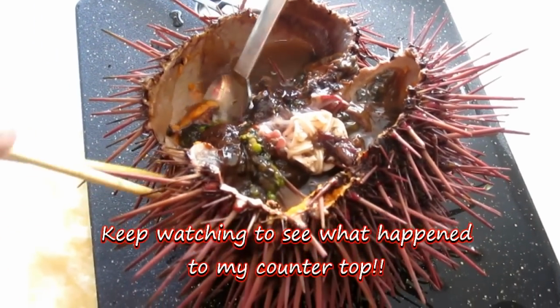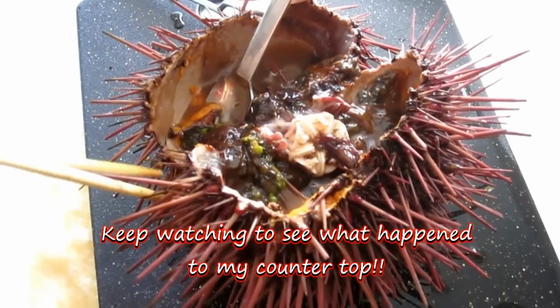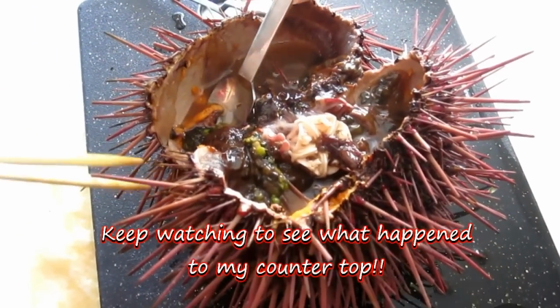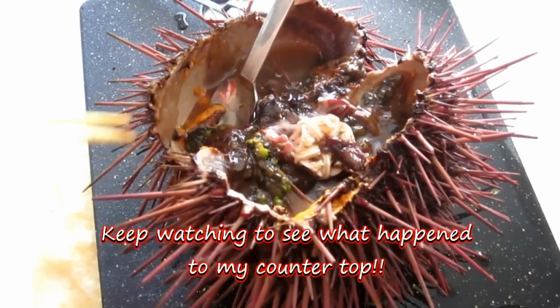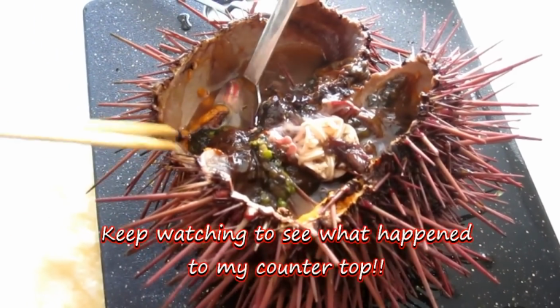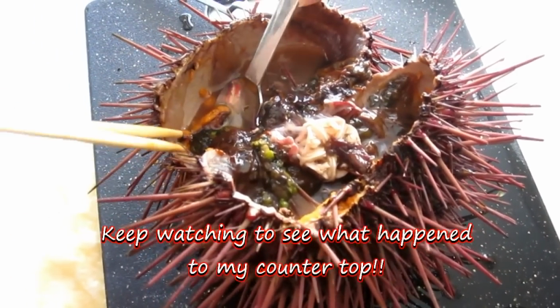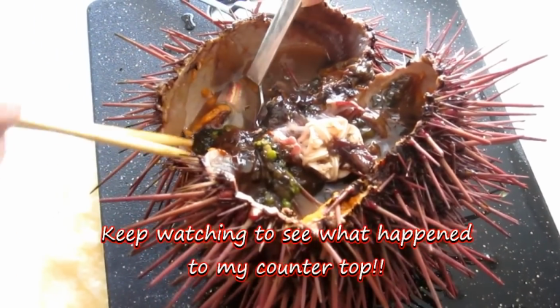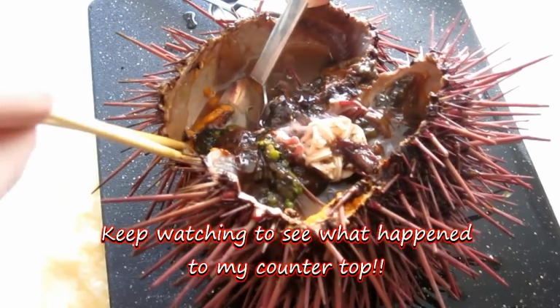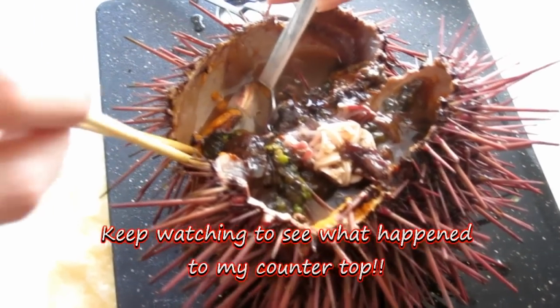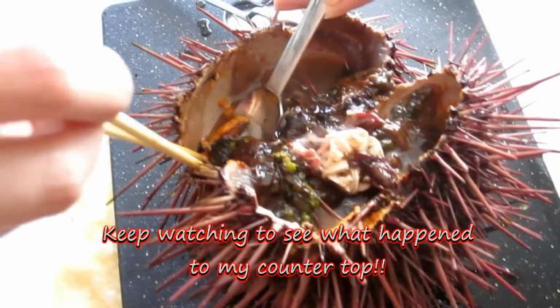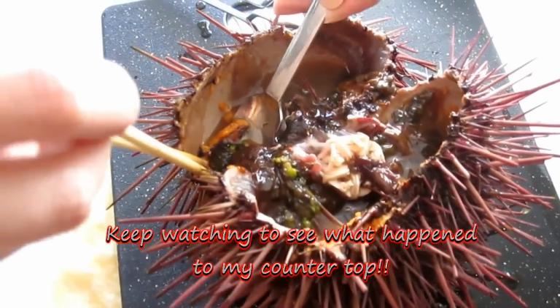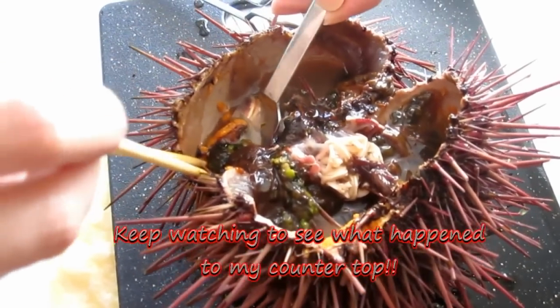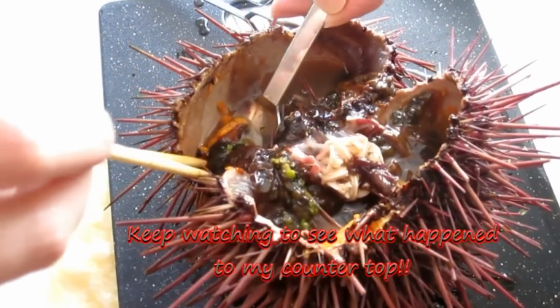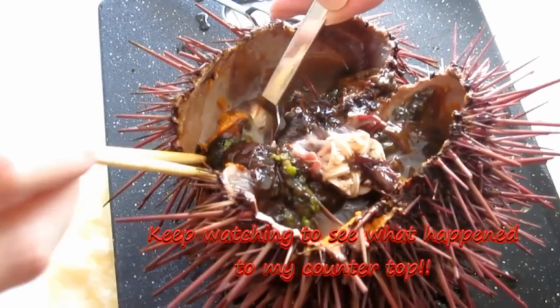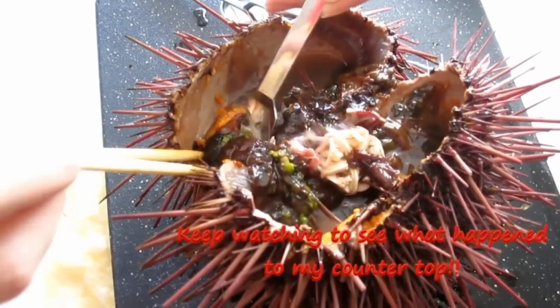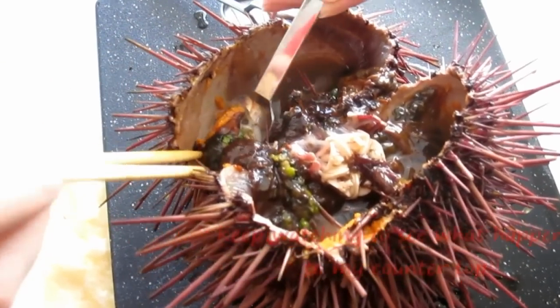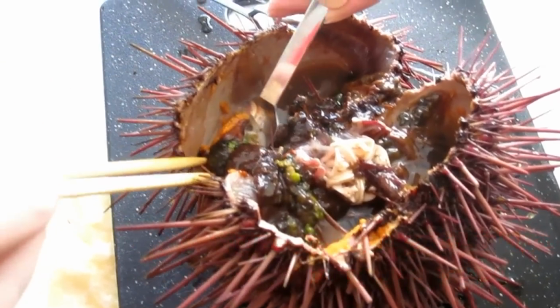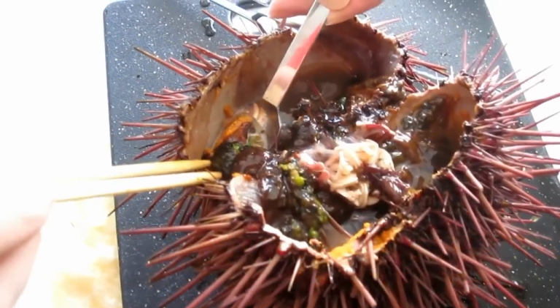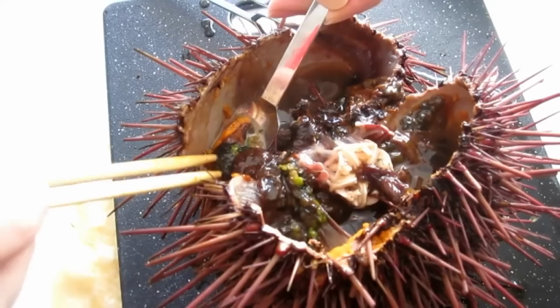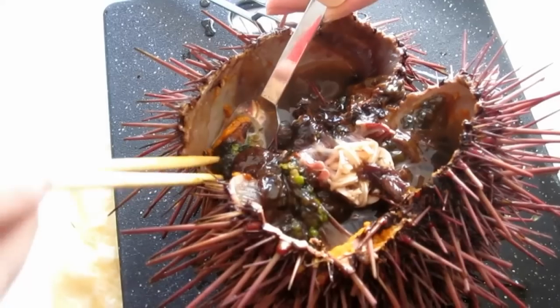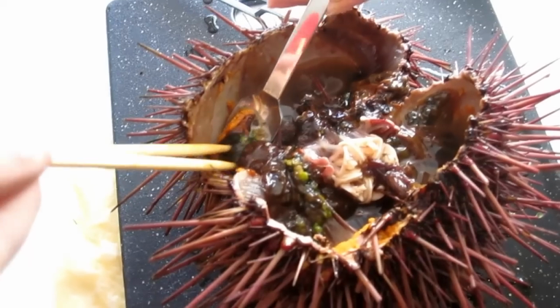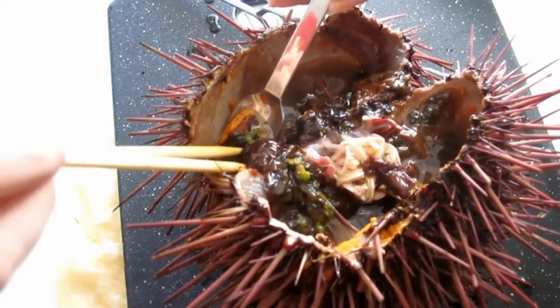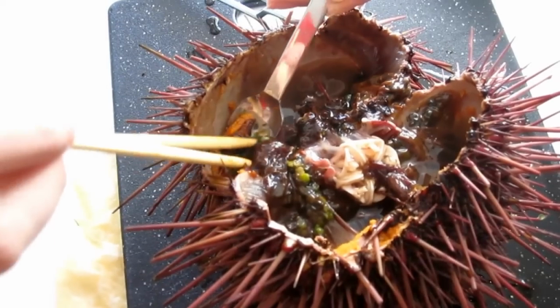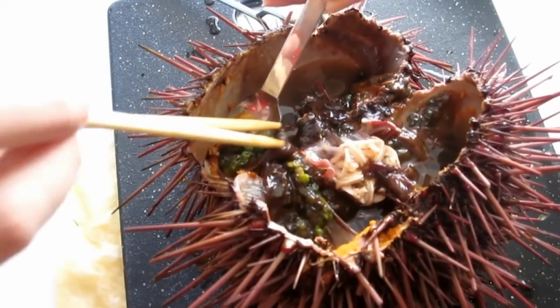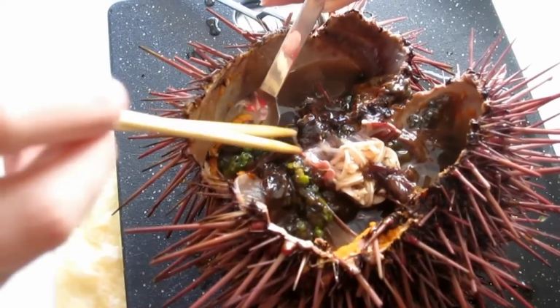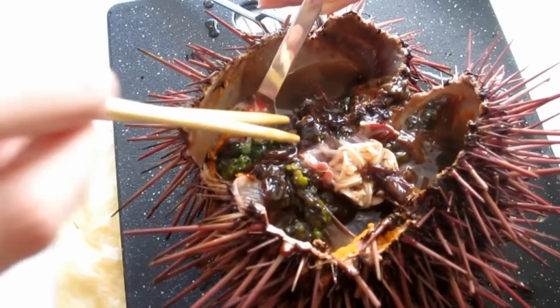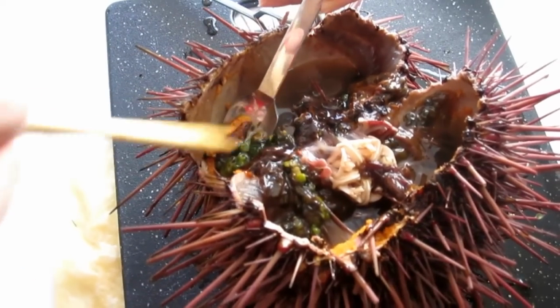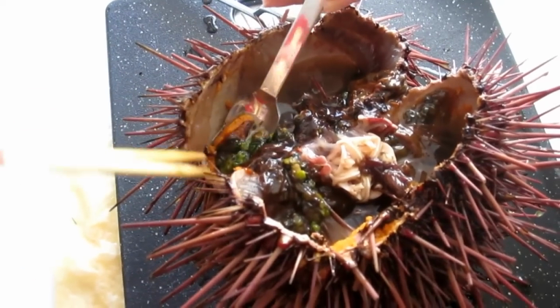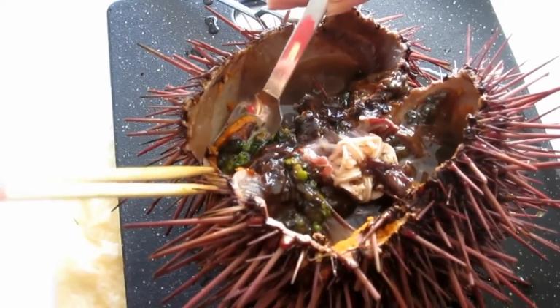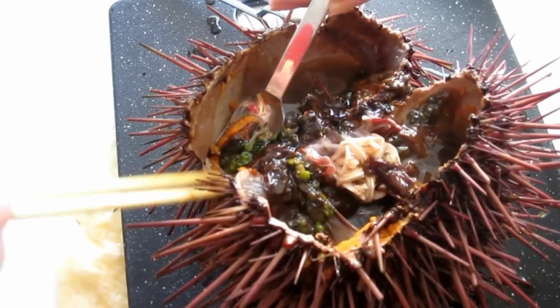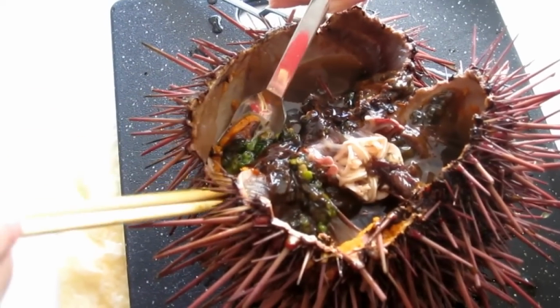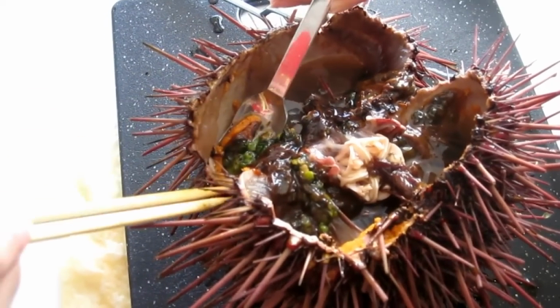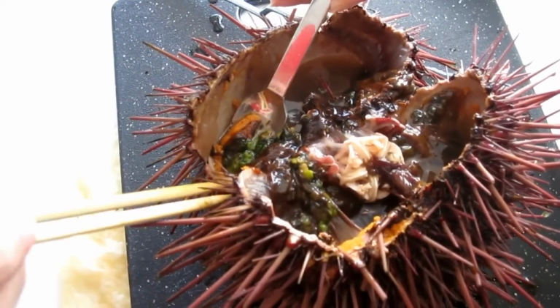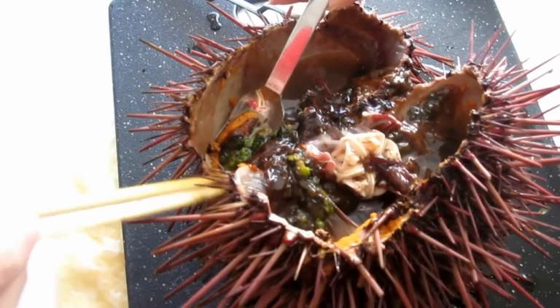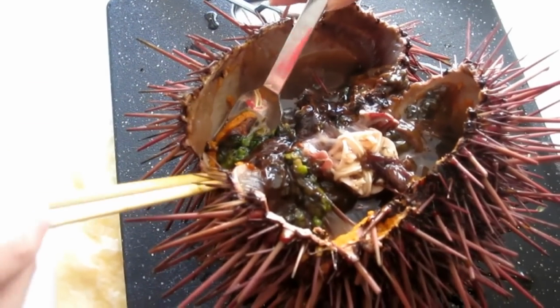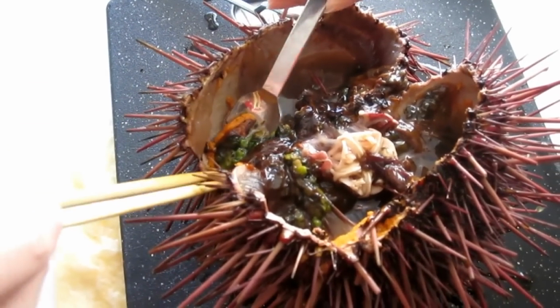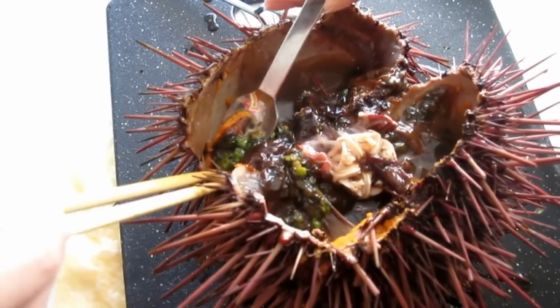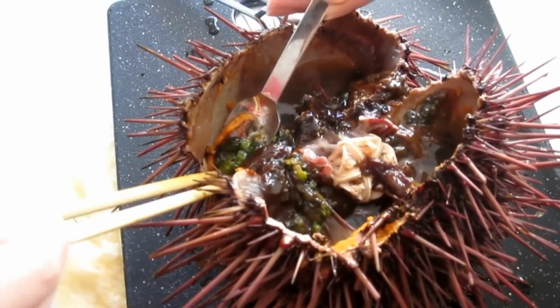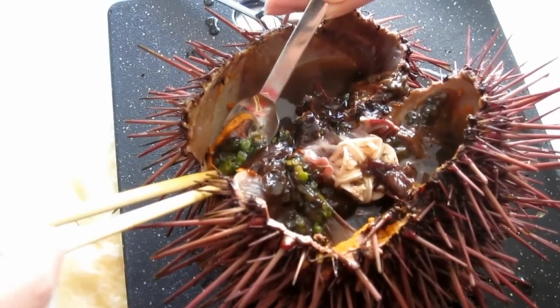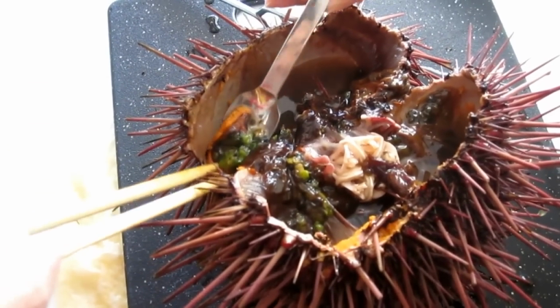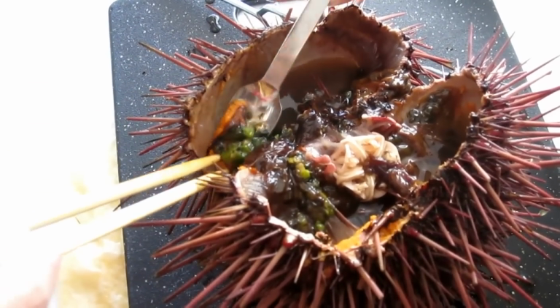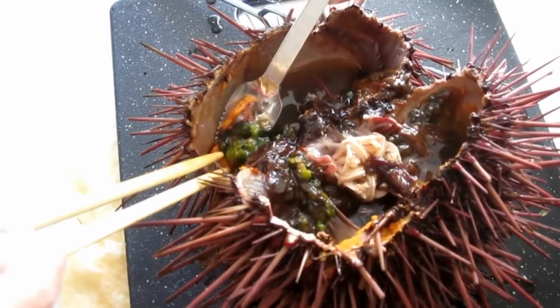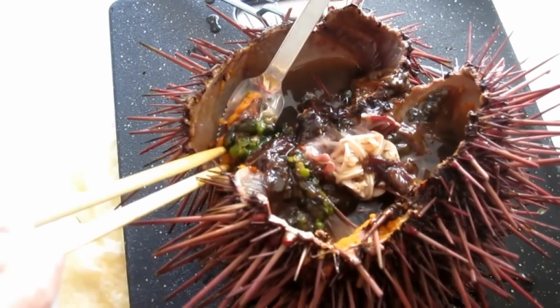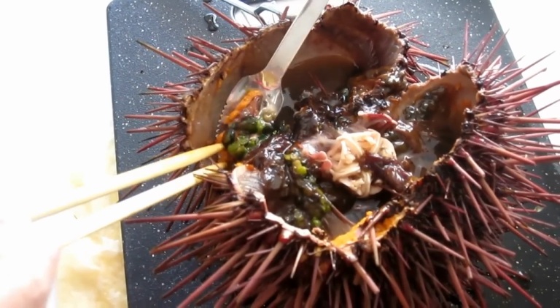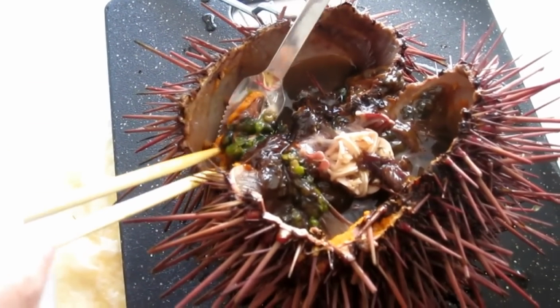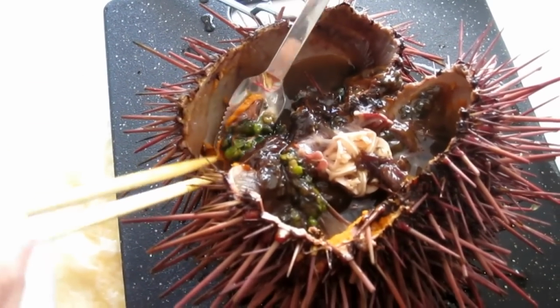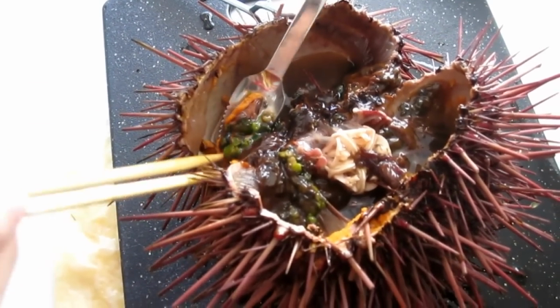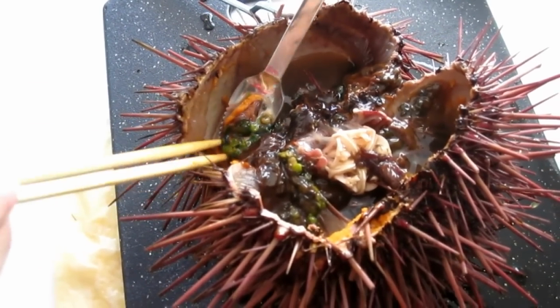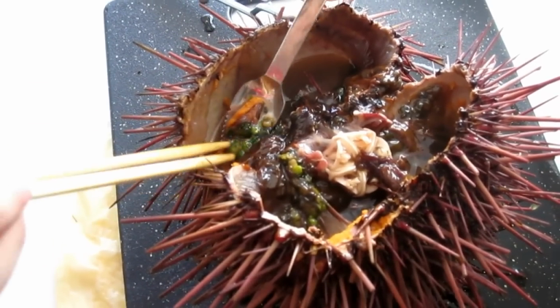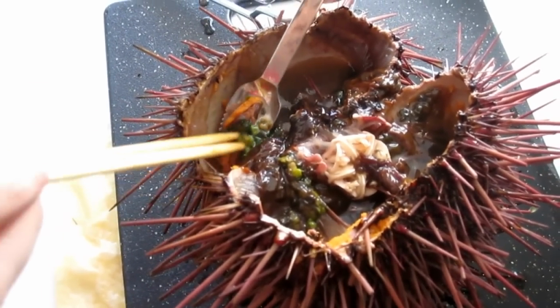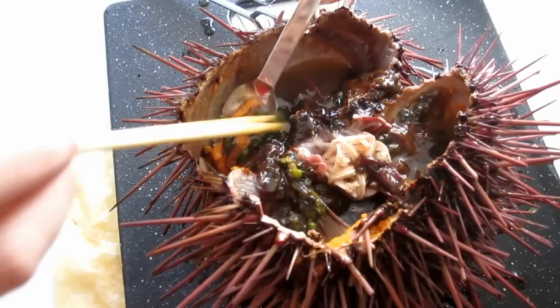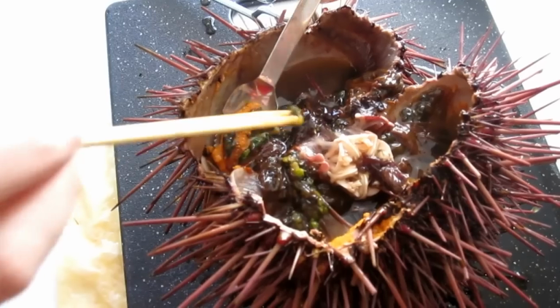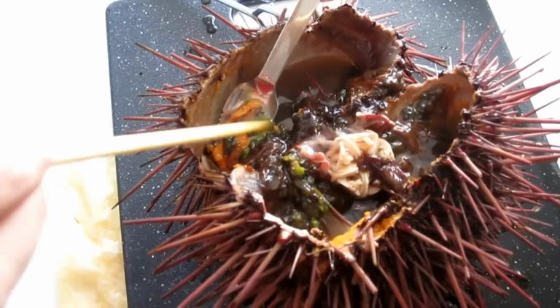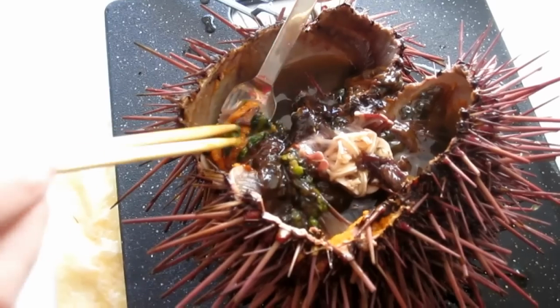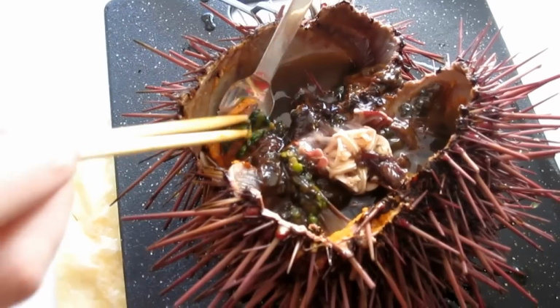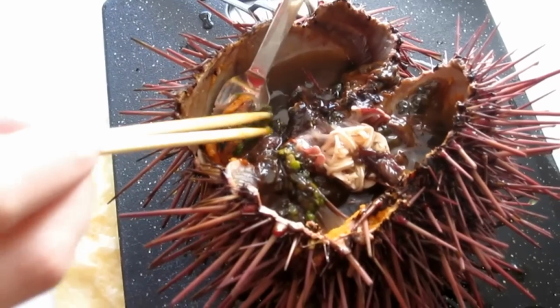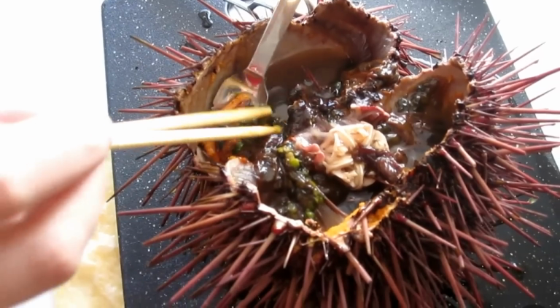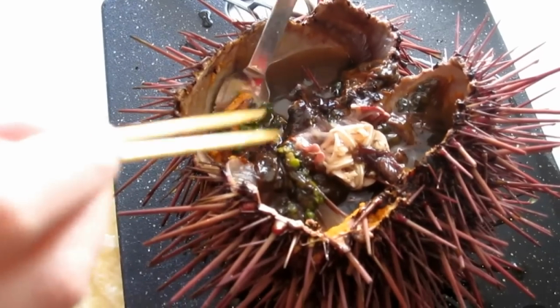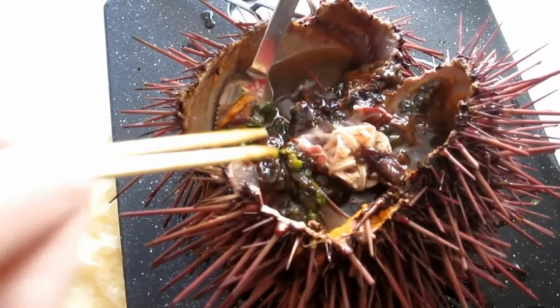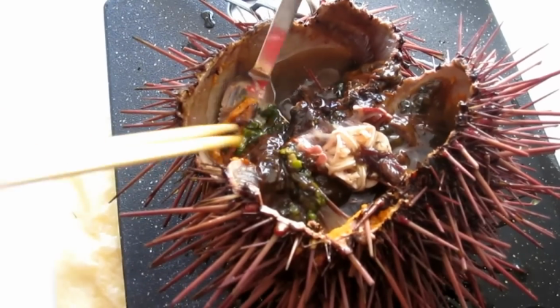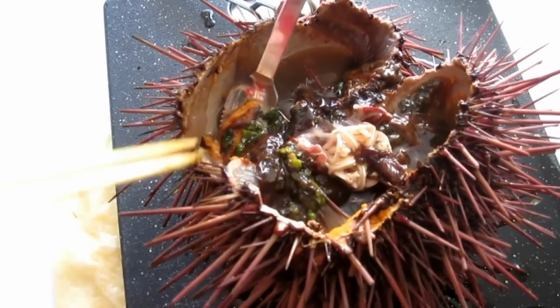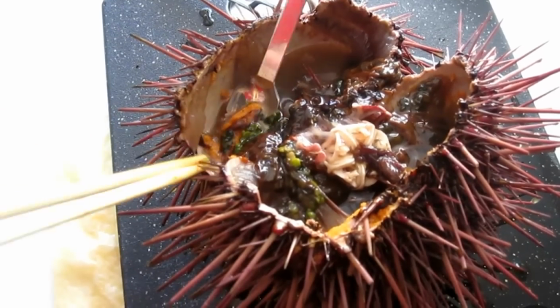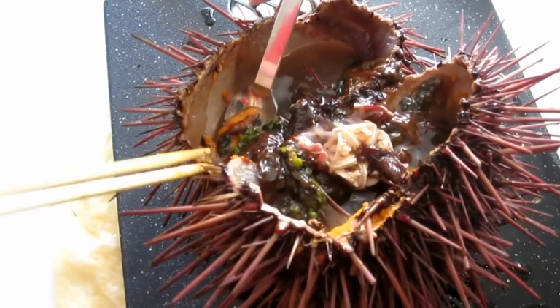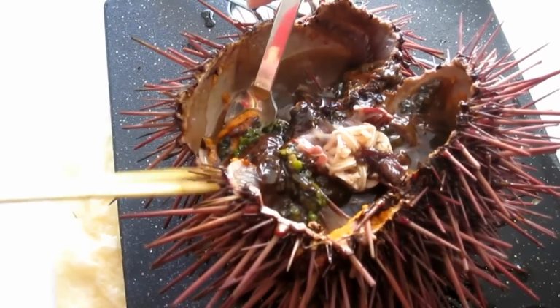If you want to see the other method that I used to open this uni before, check out my other video — I'm going to put a link at the bottom.